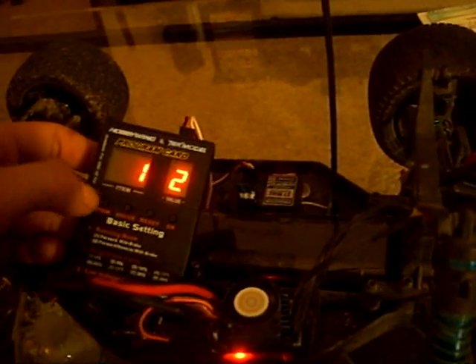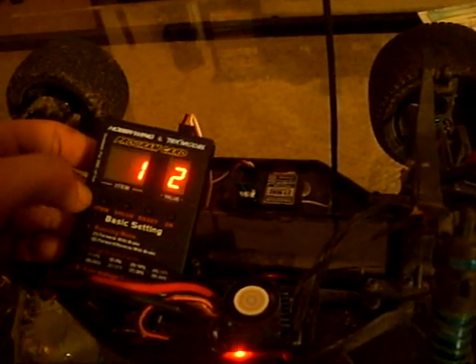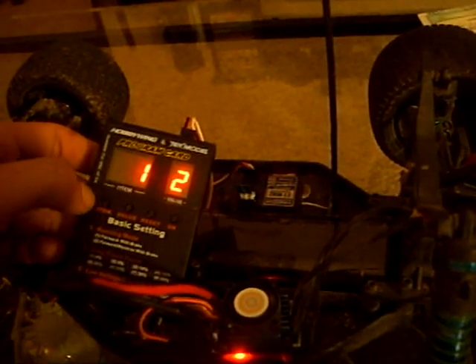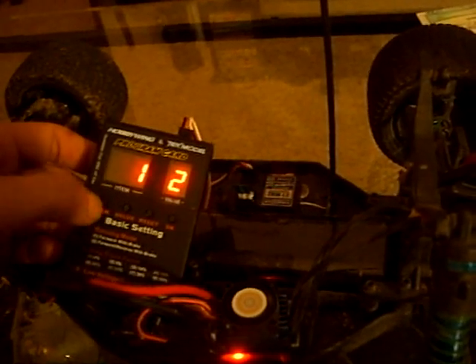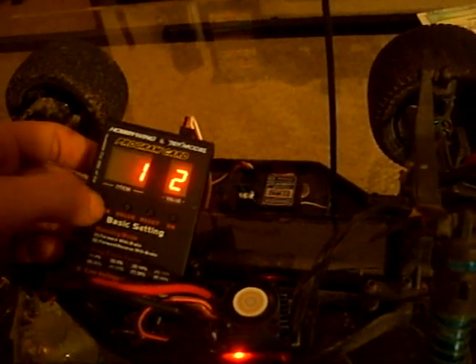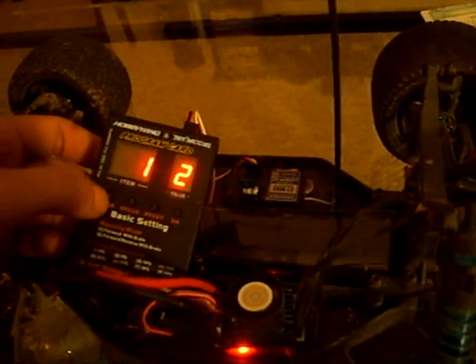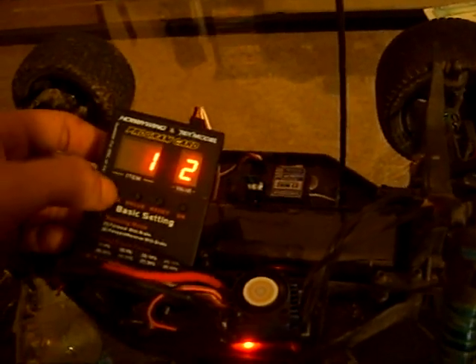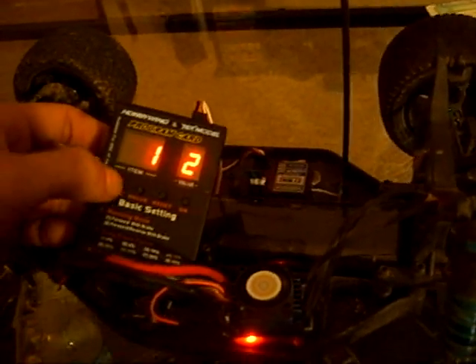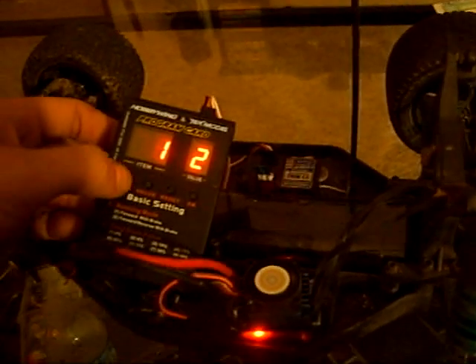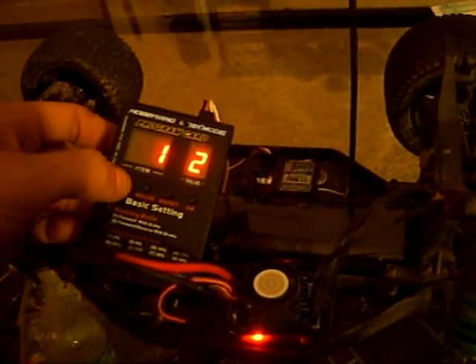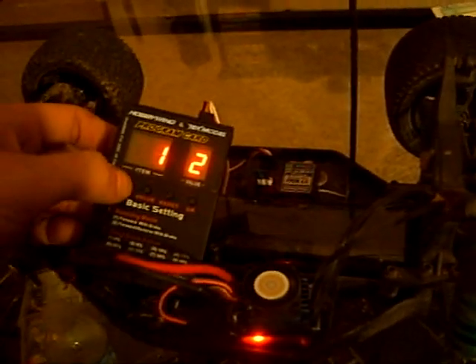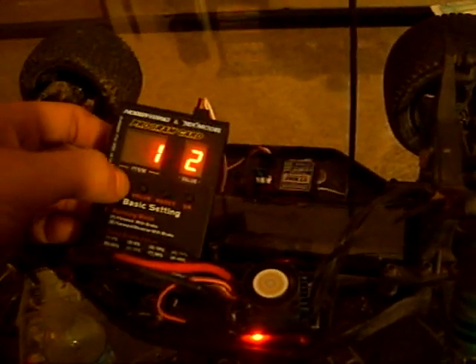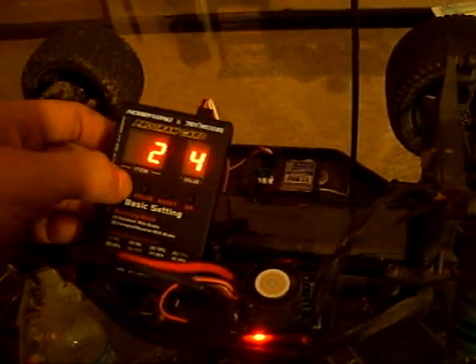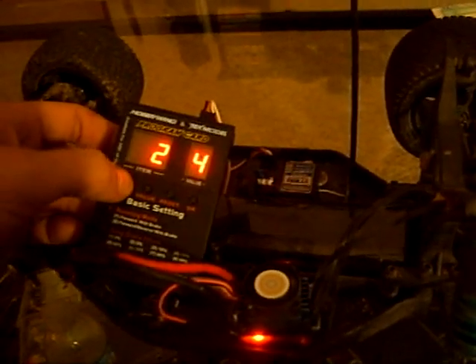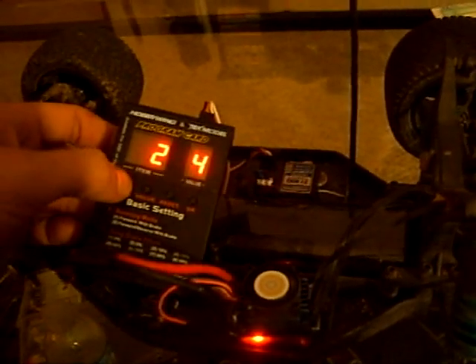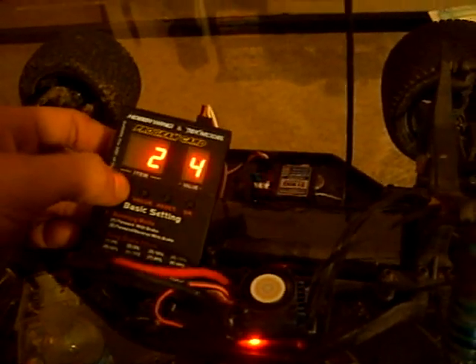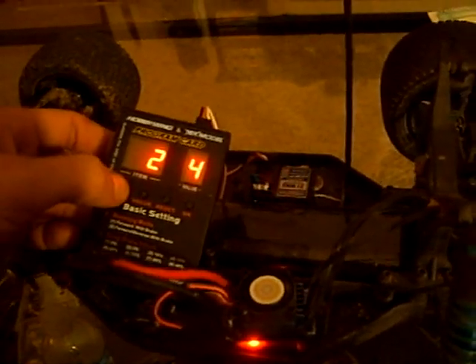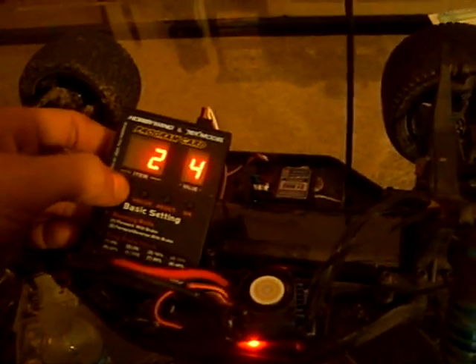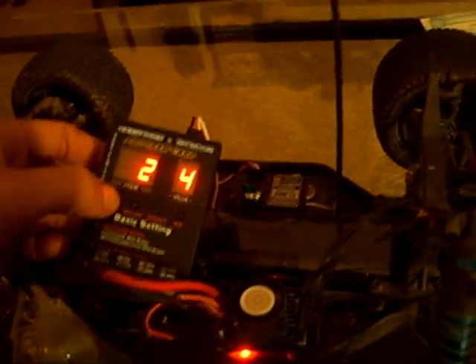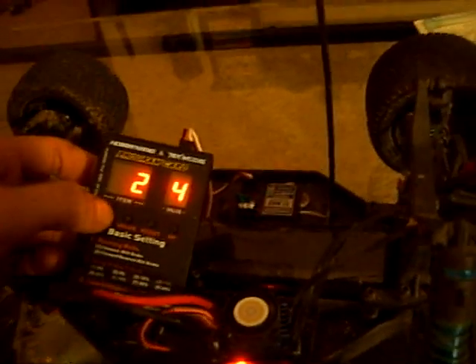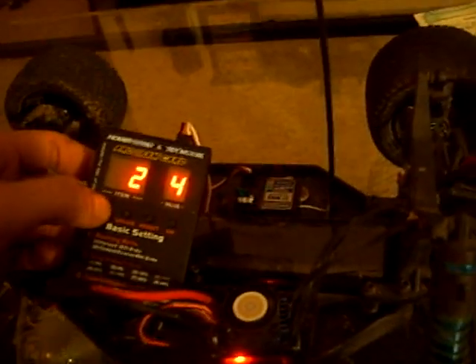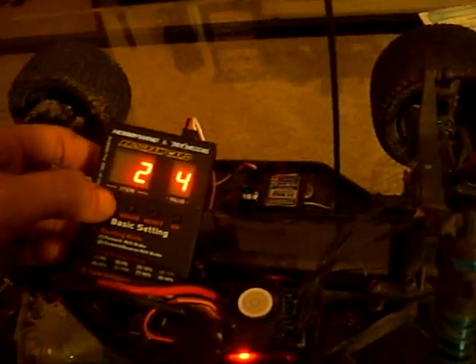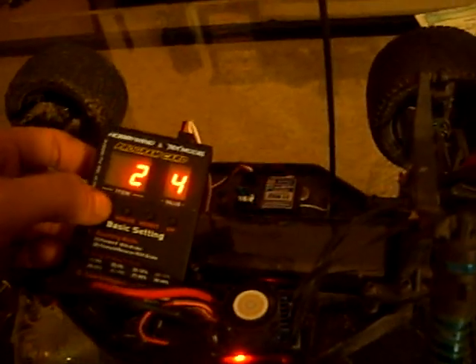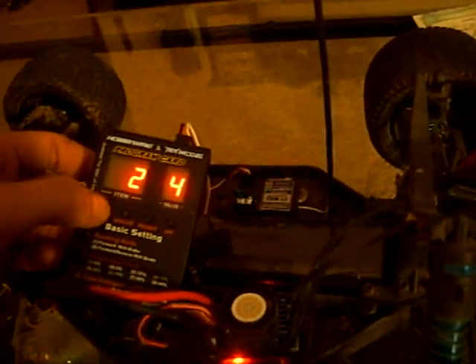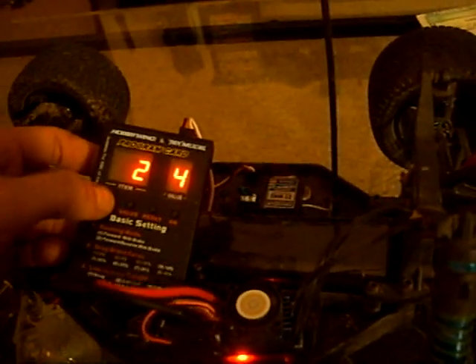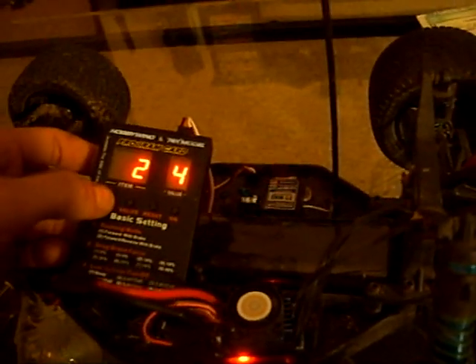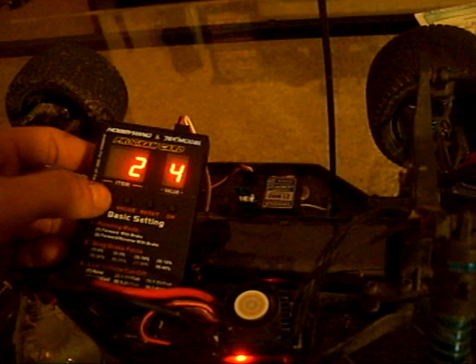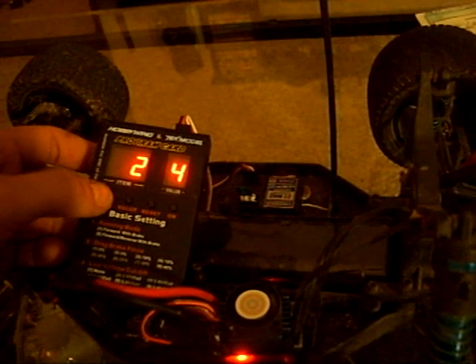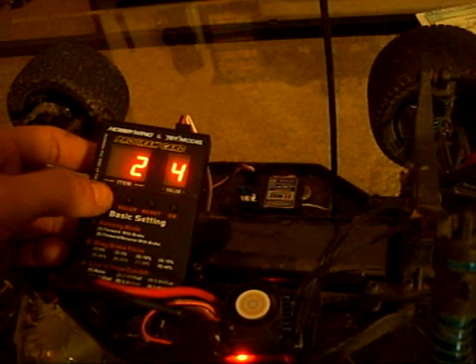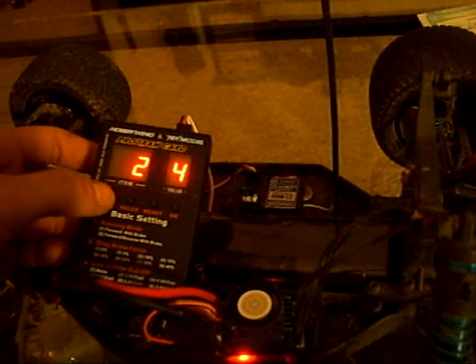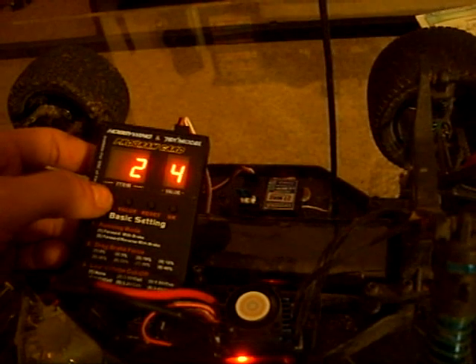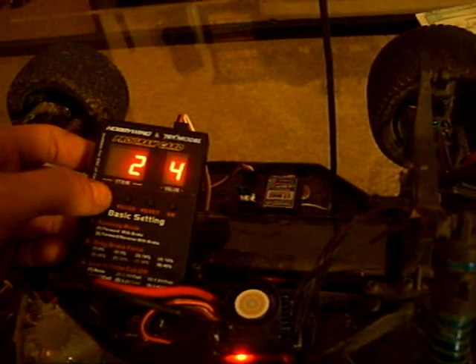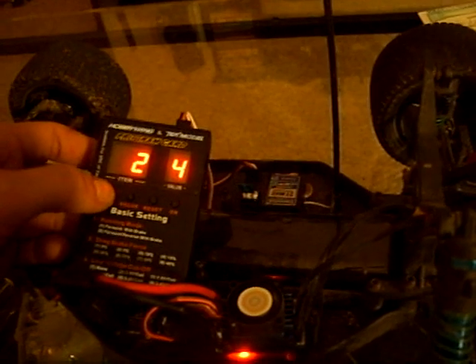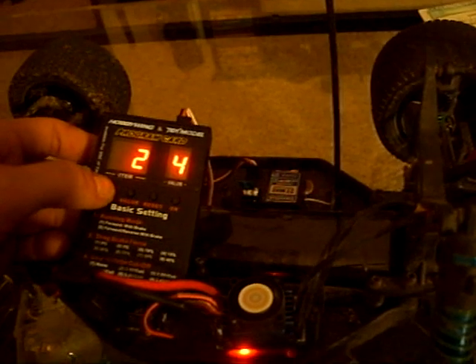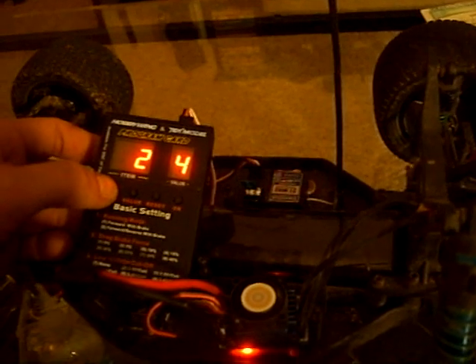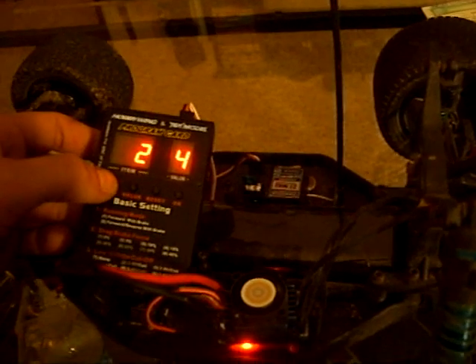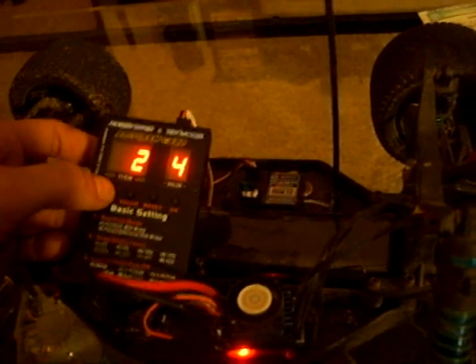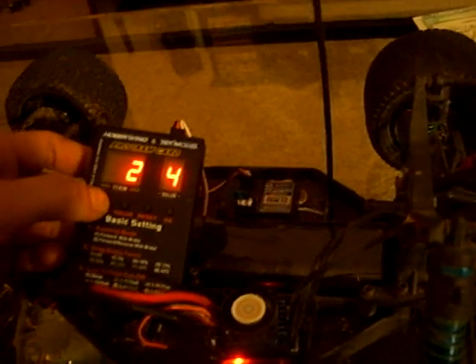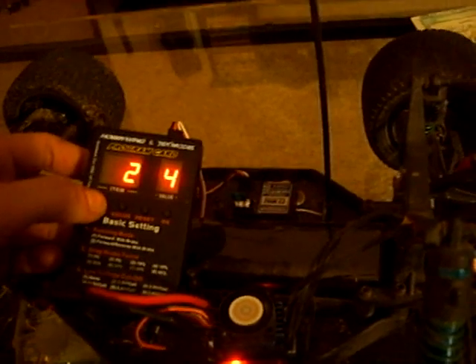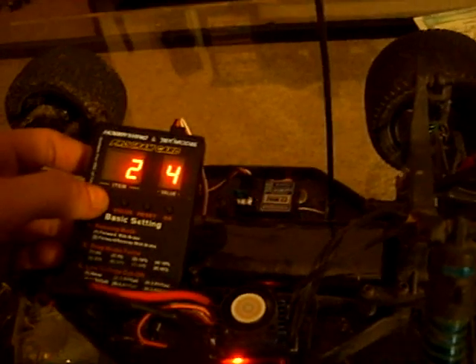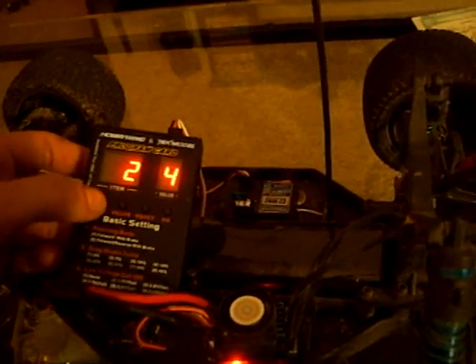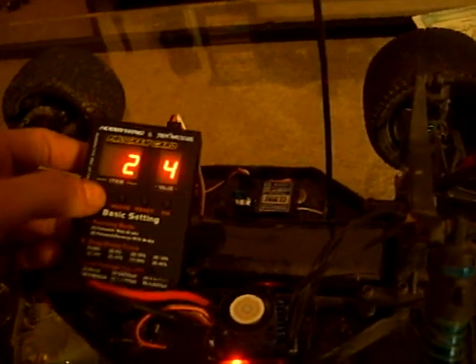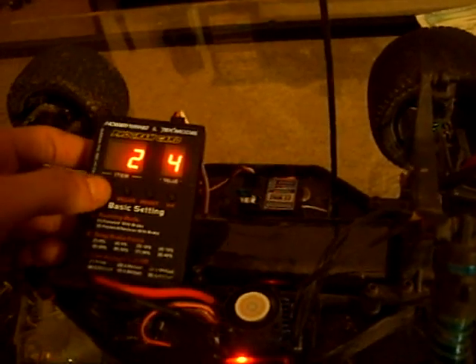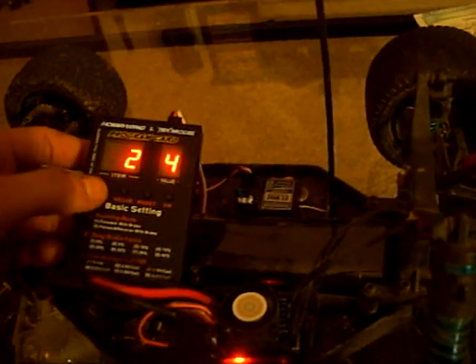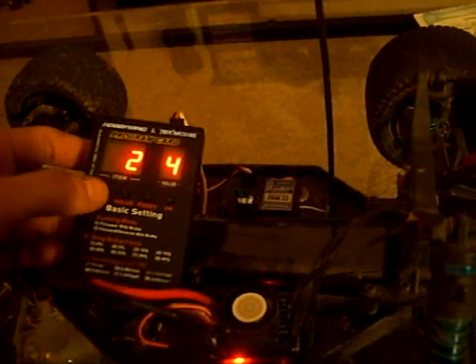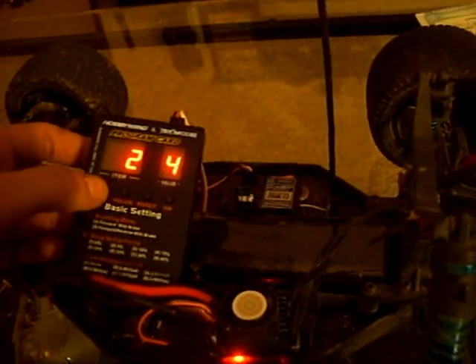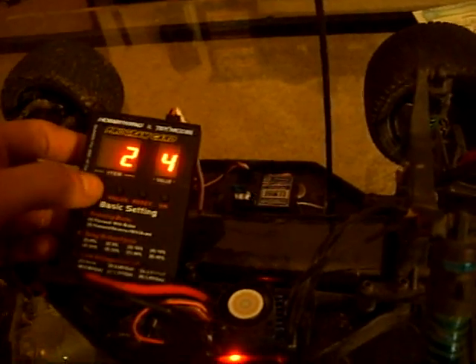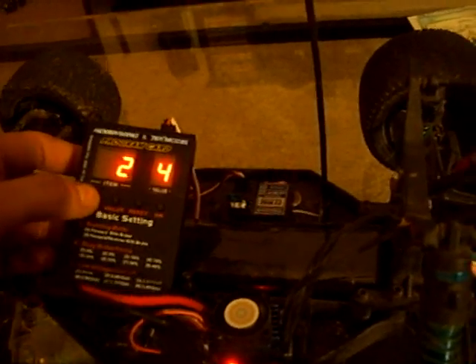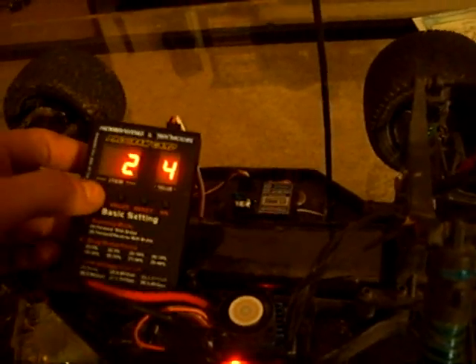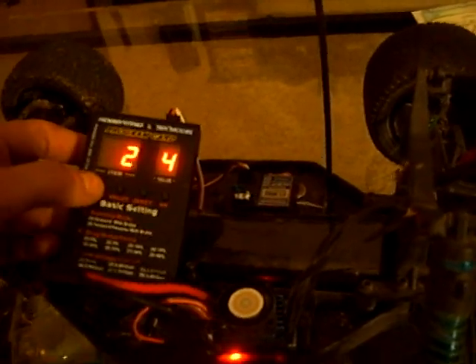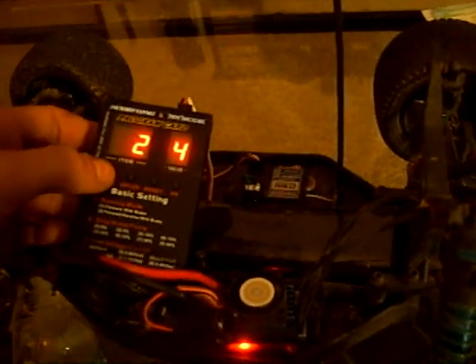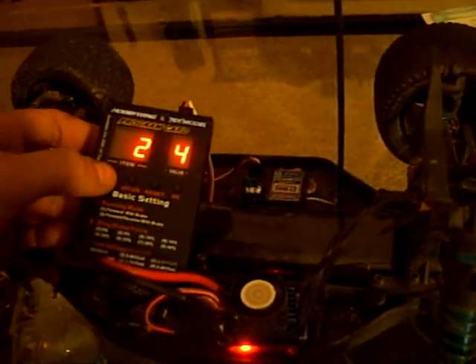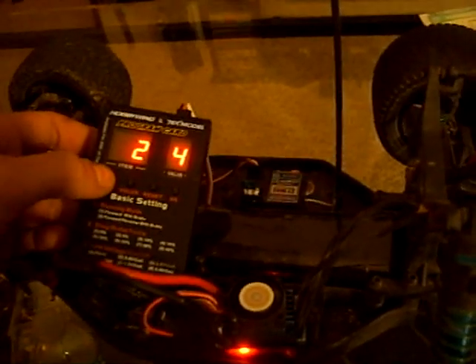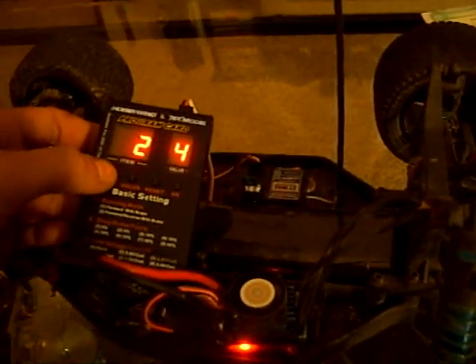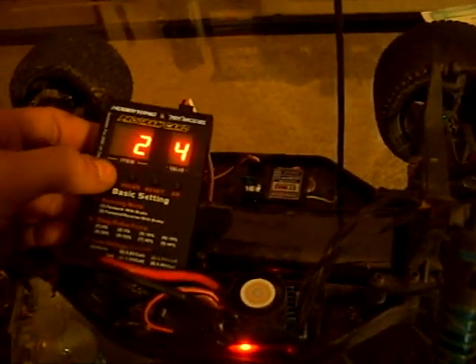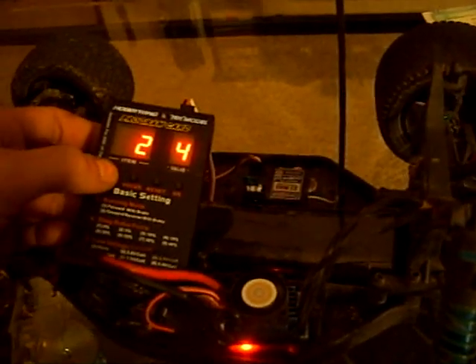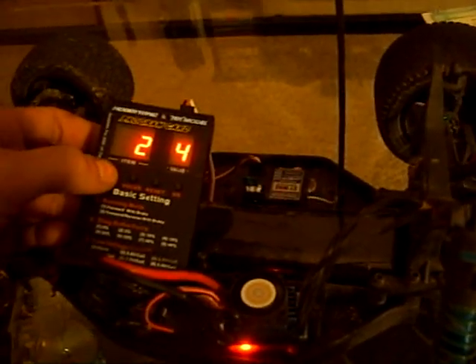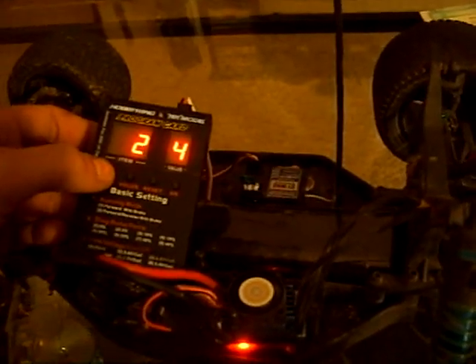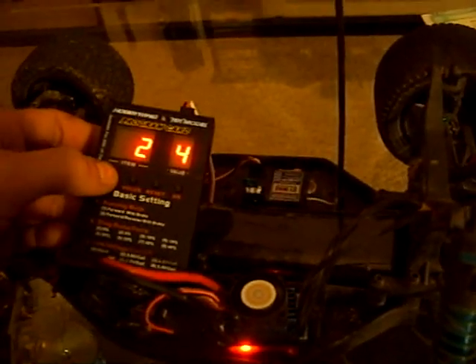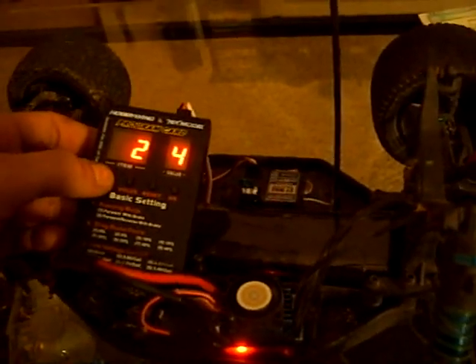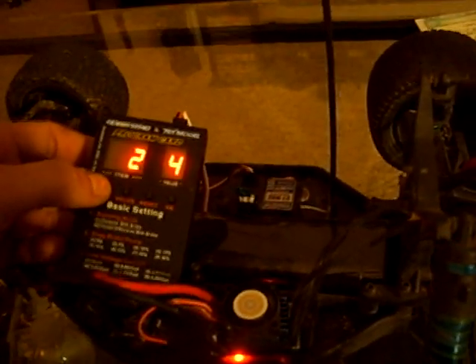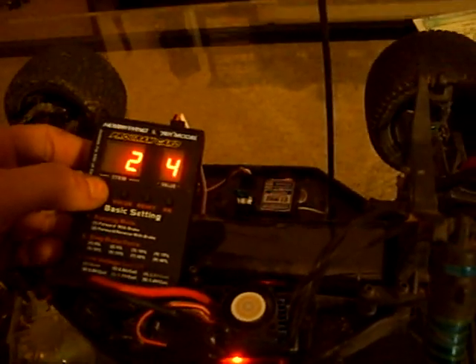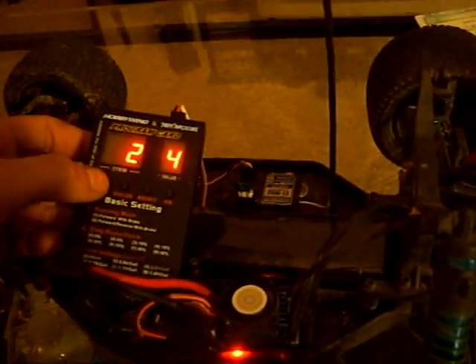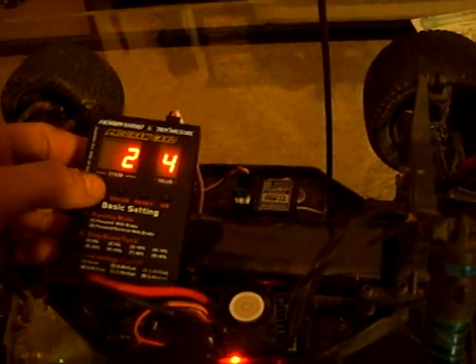You're going to hit item down to two, which is your drag brake. I'm going to leave that one the same too — I like that setting.